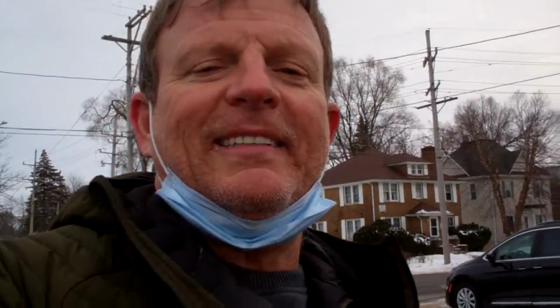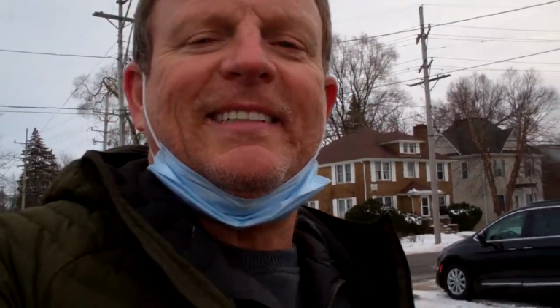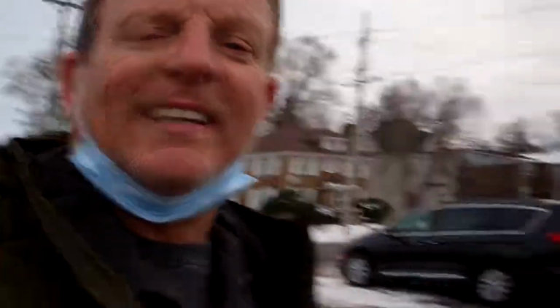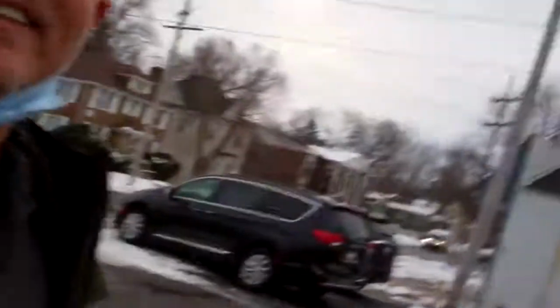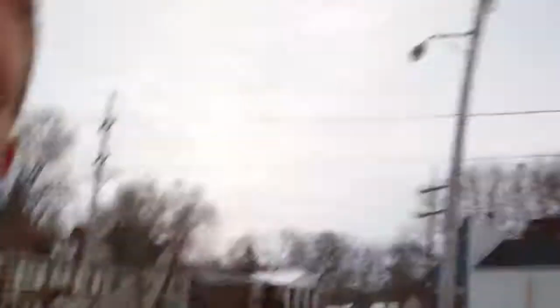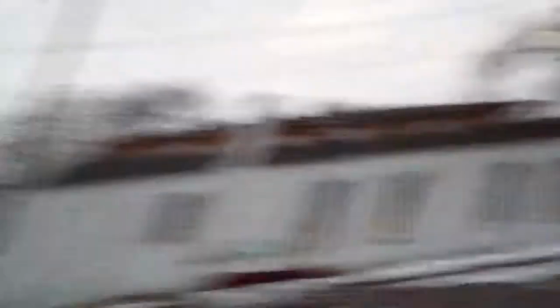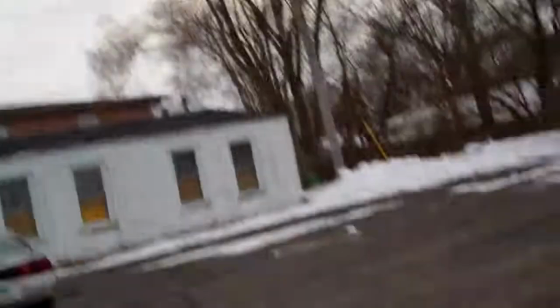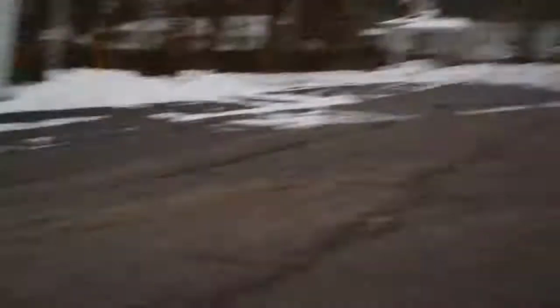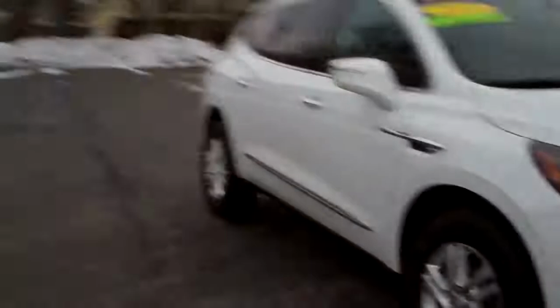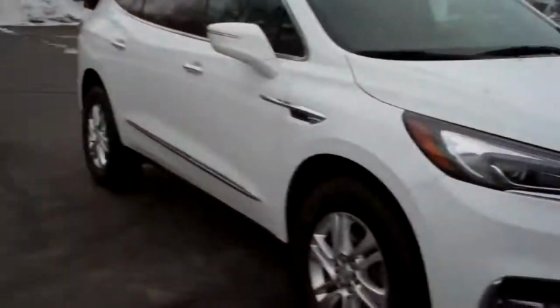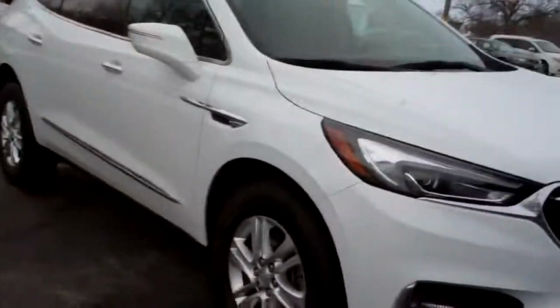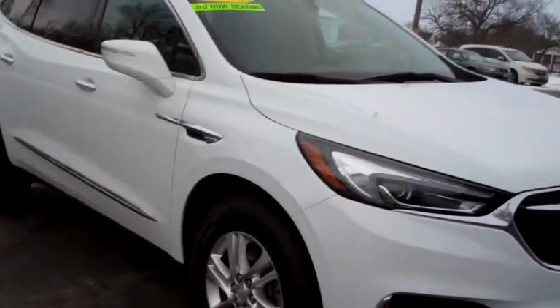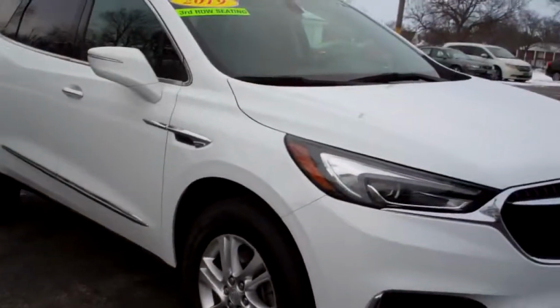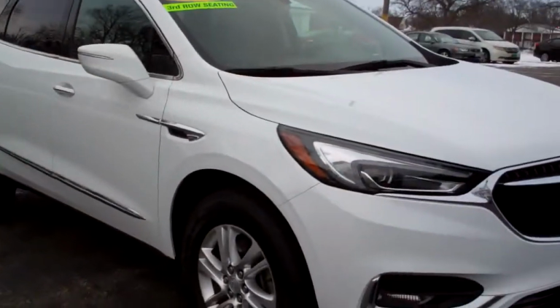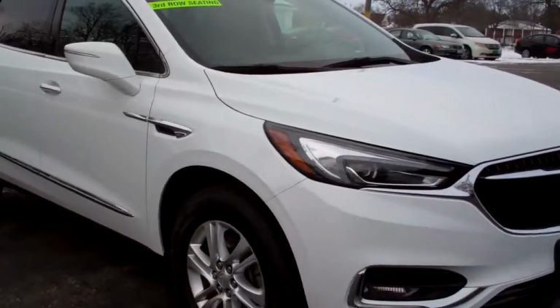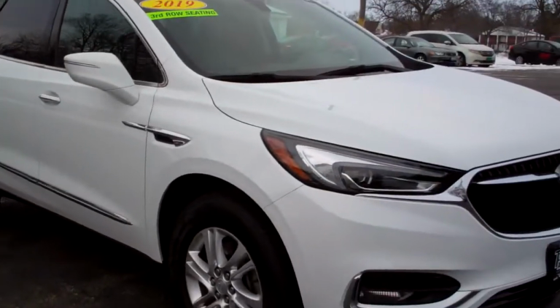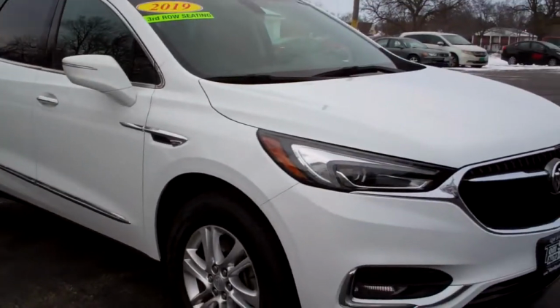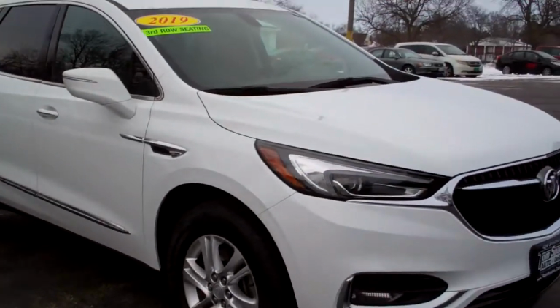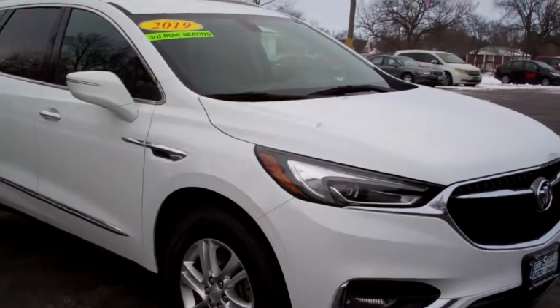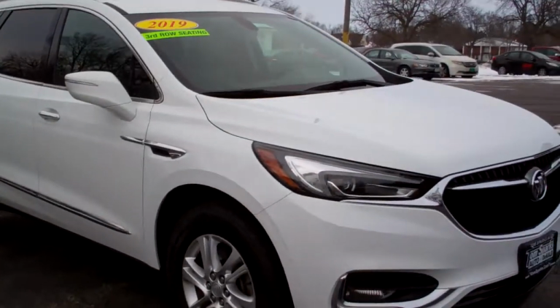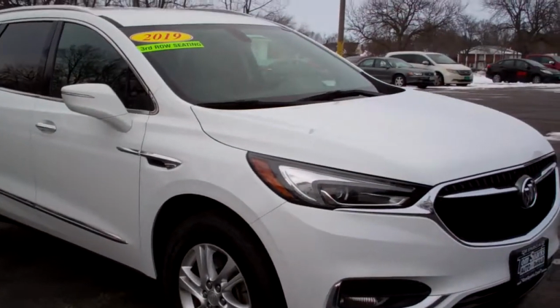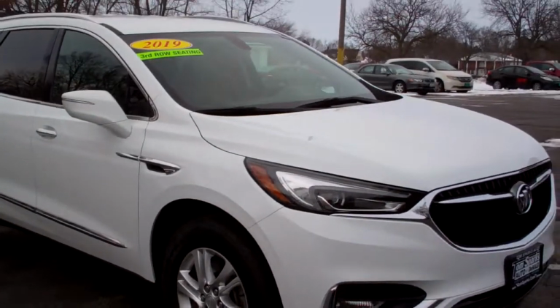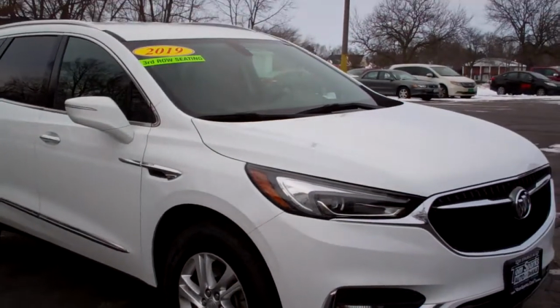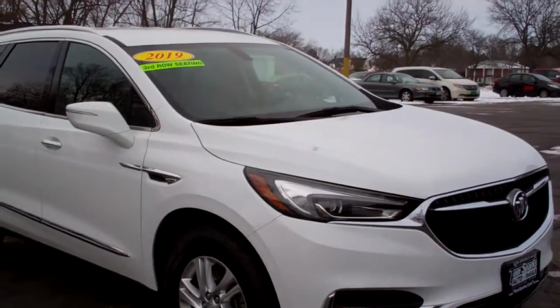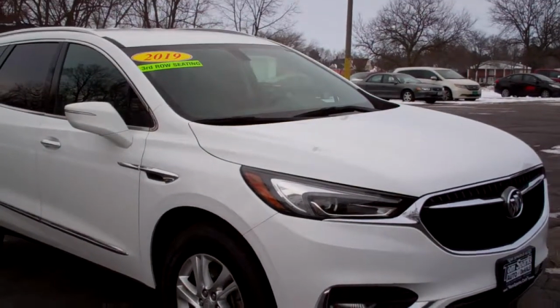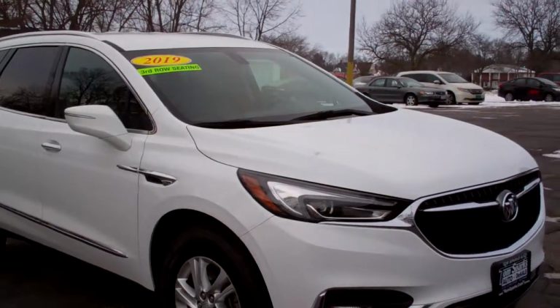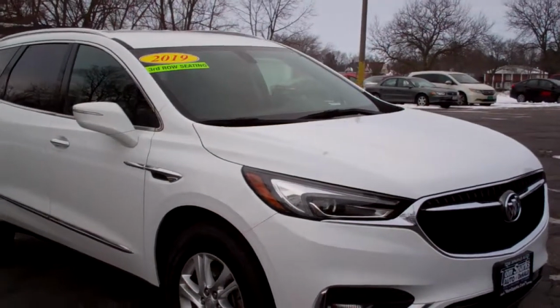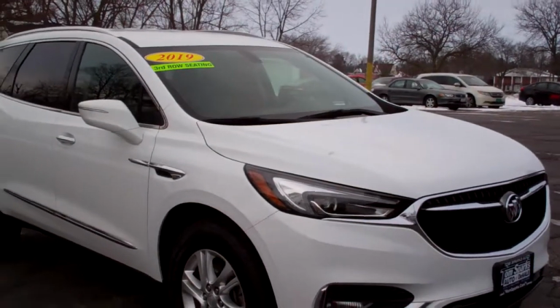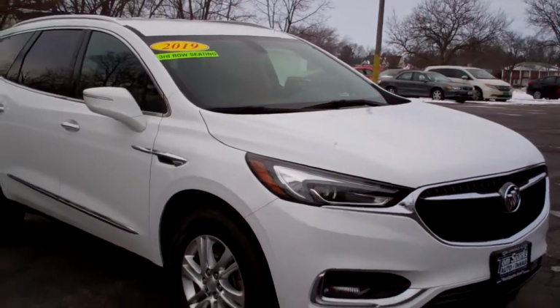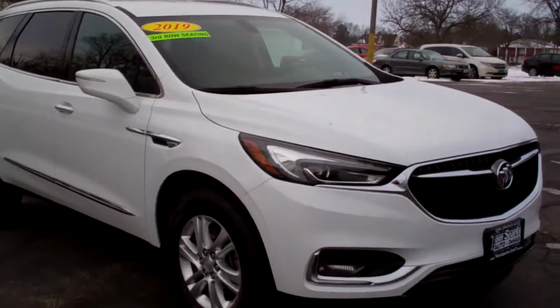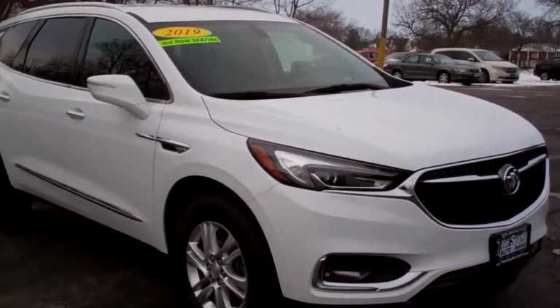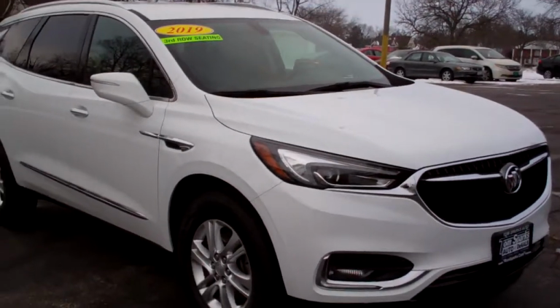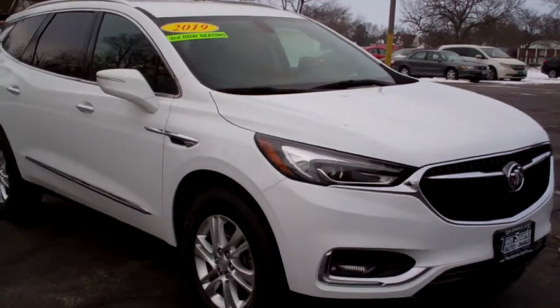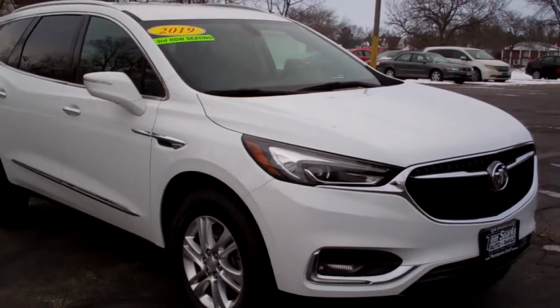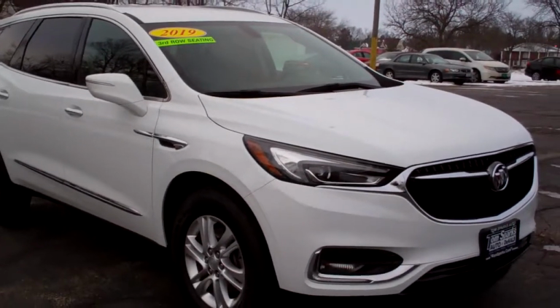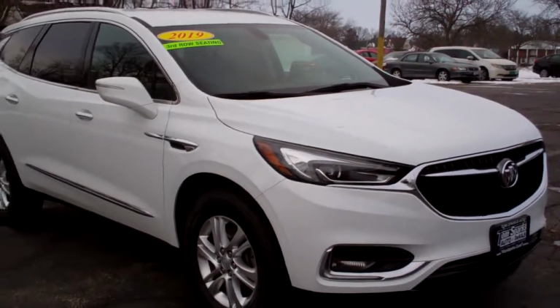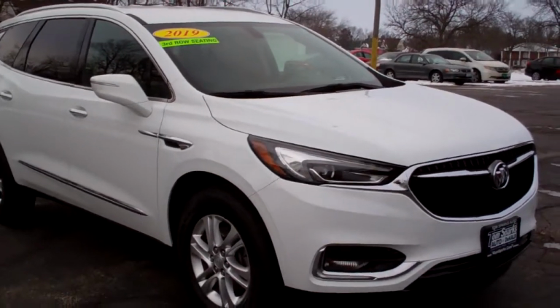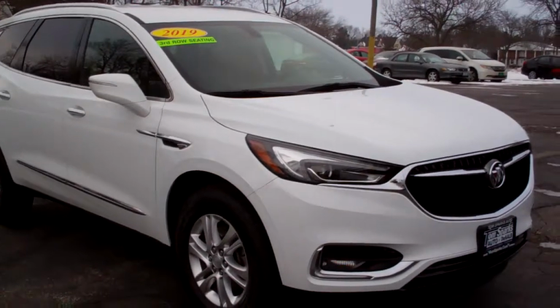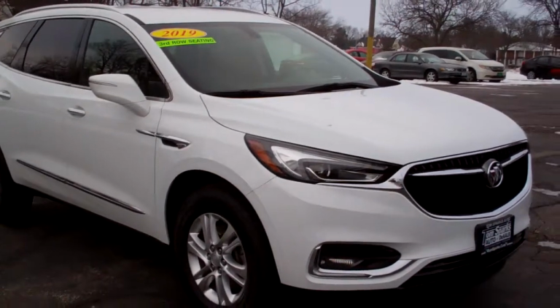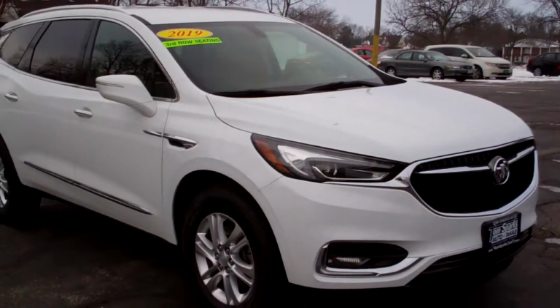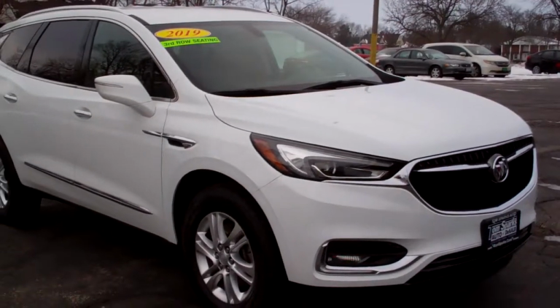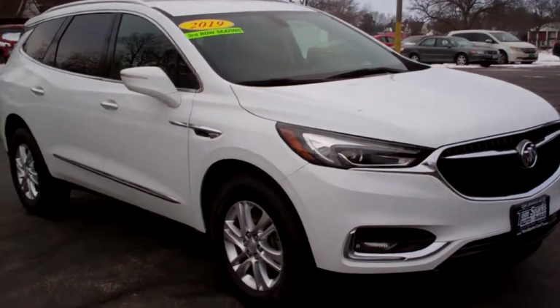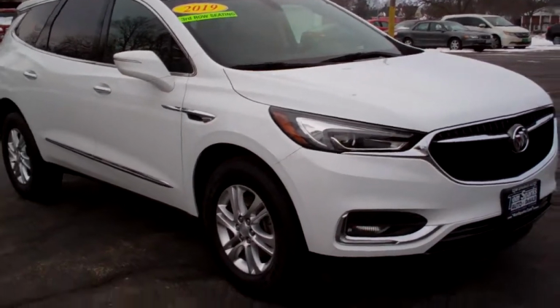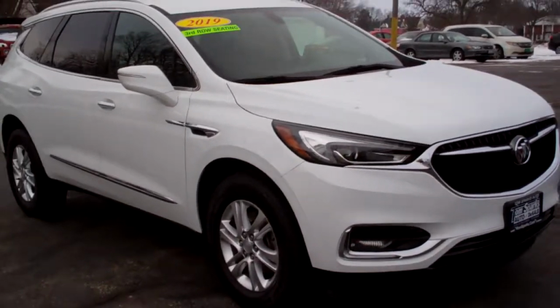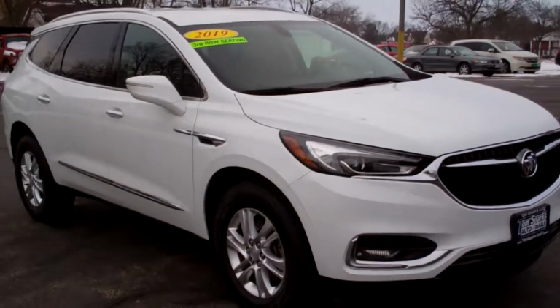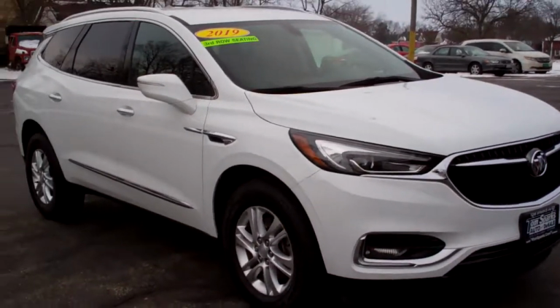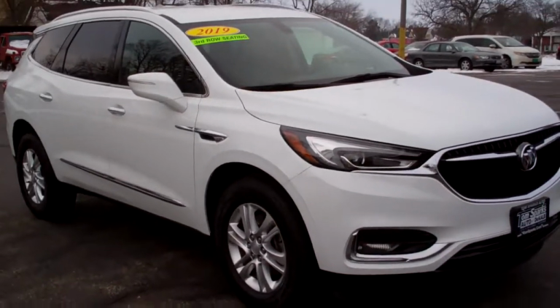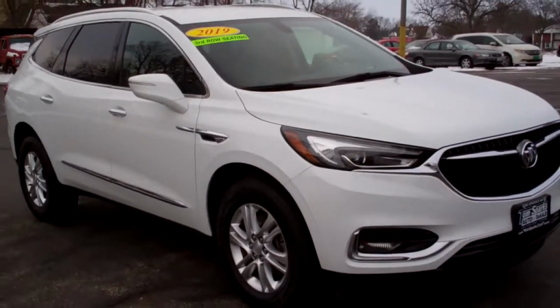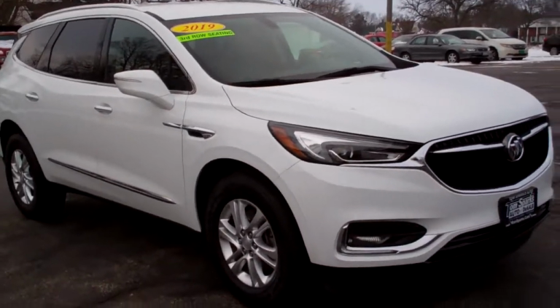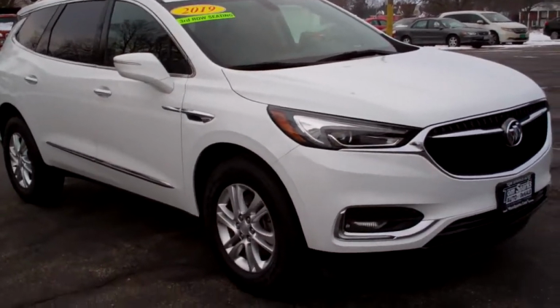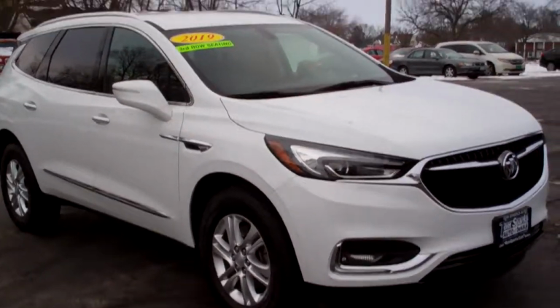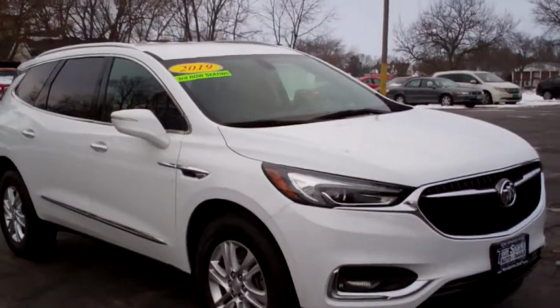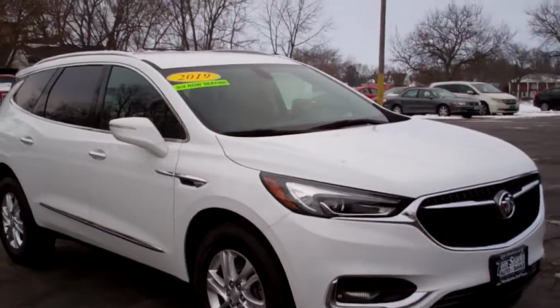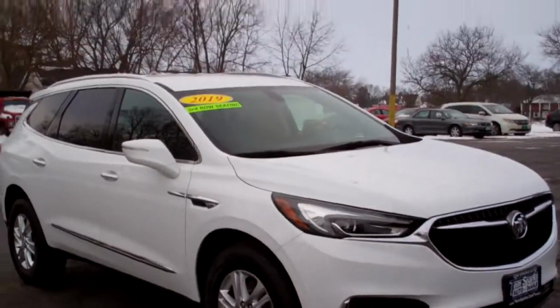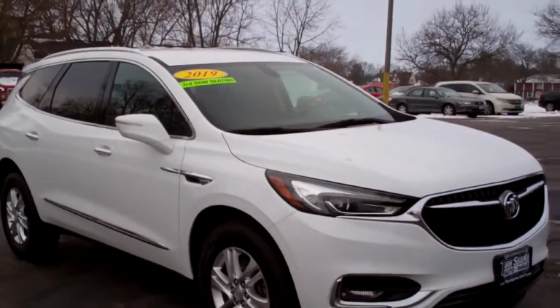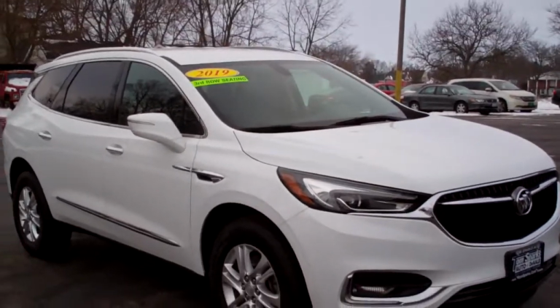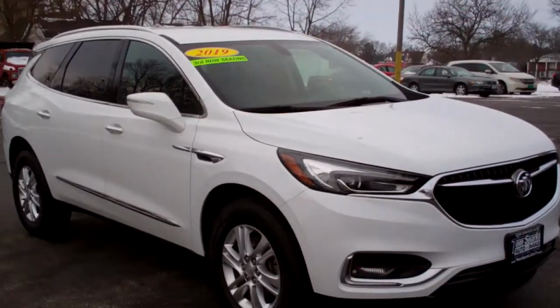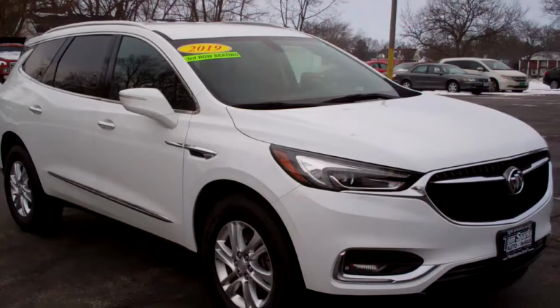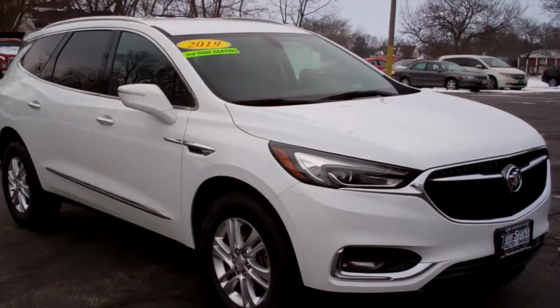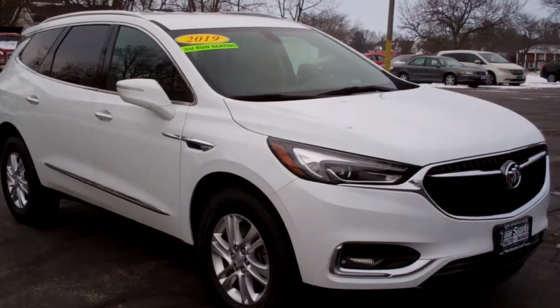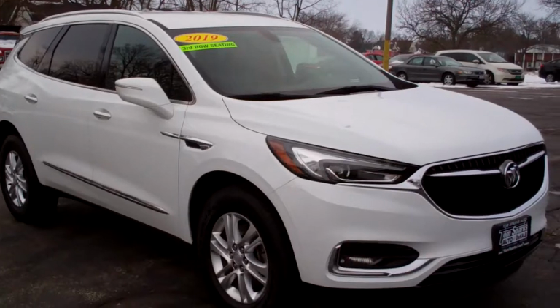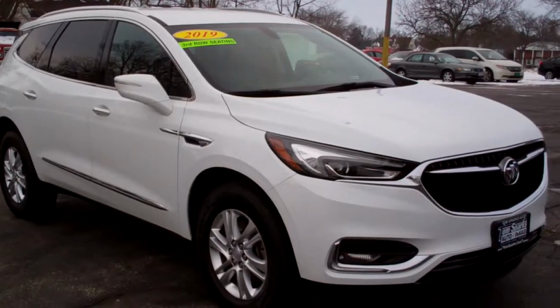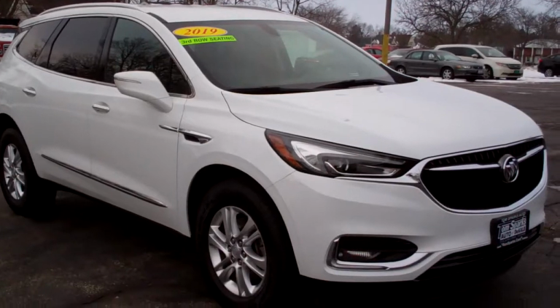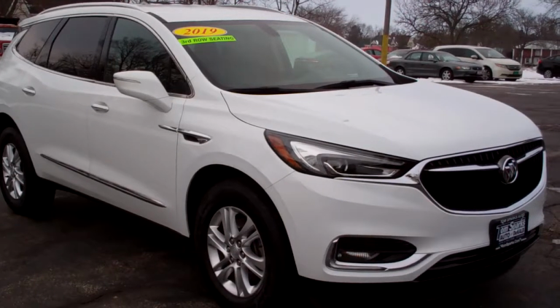Hey, check this out. 2019 Buick Enclave. Nice, huh? White in color.